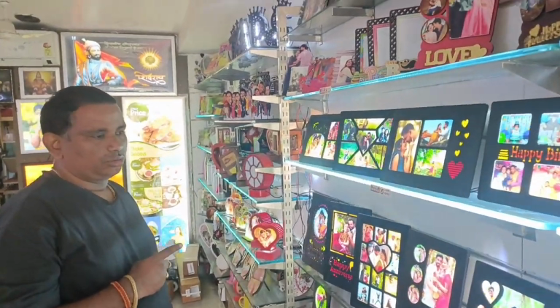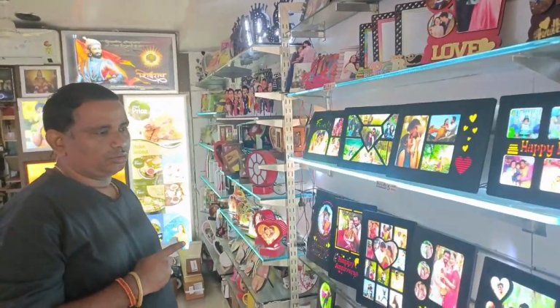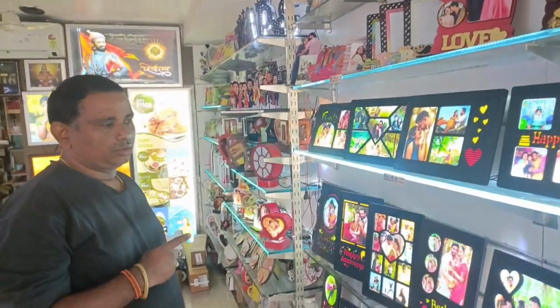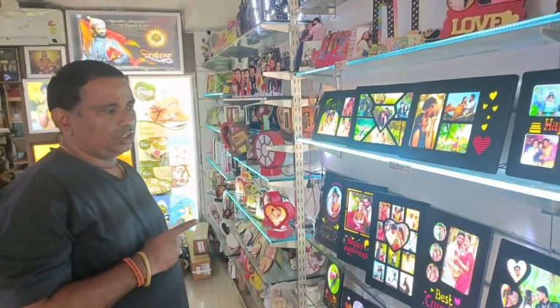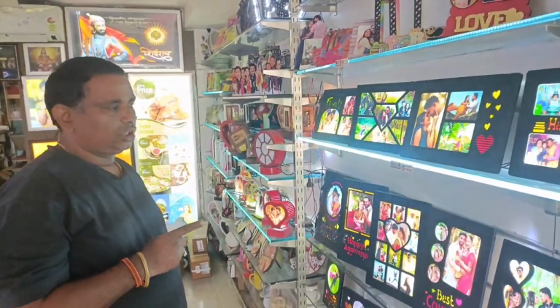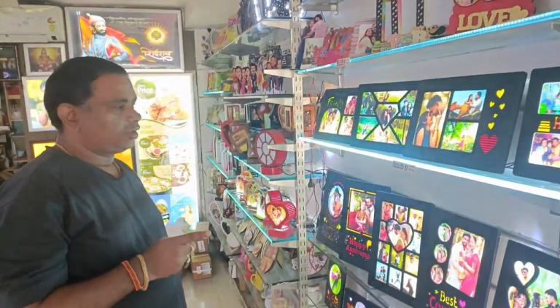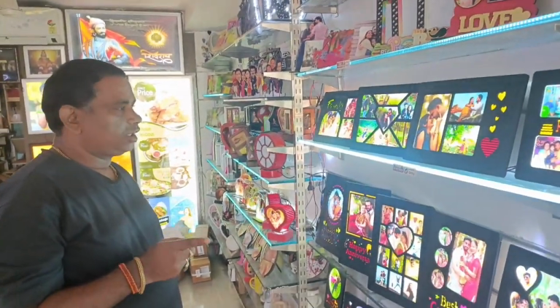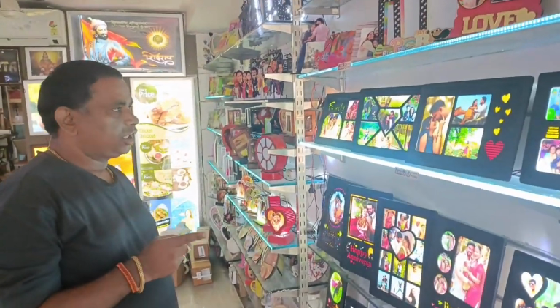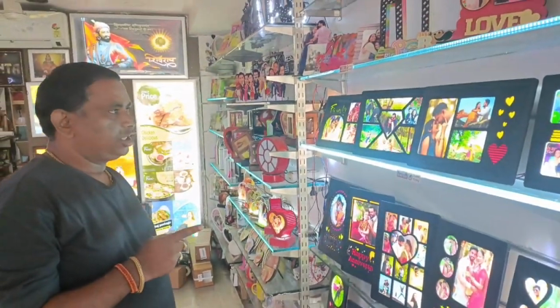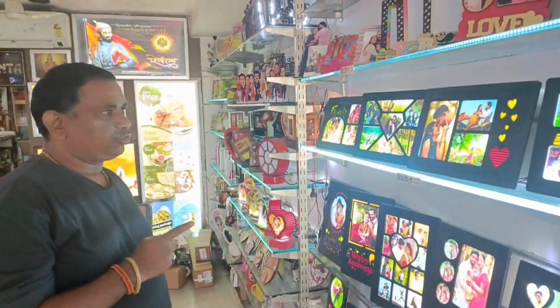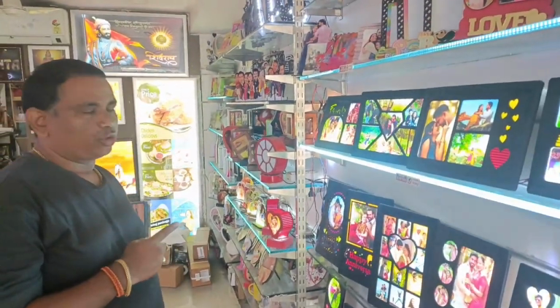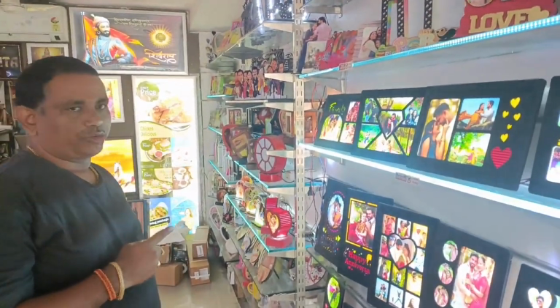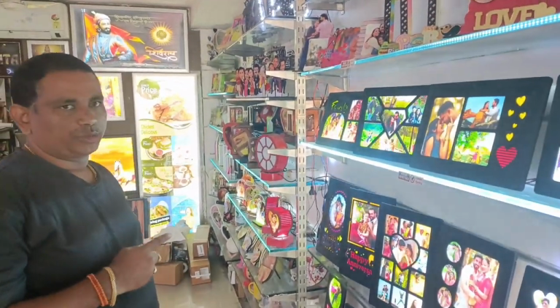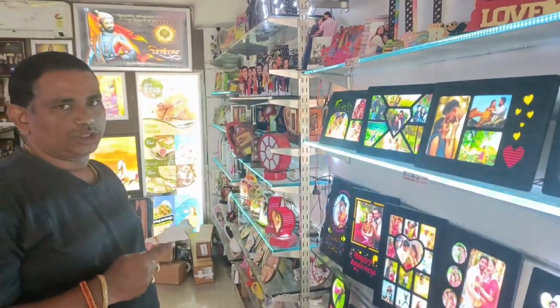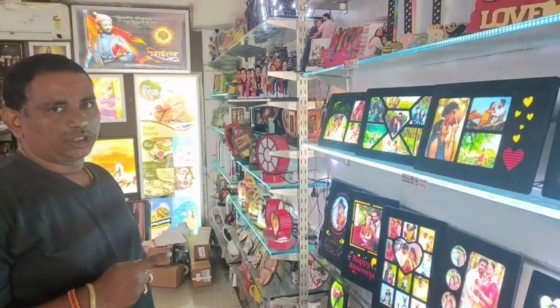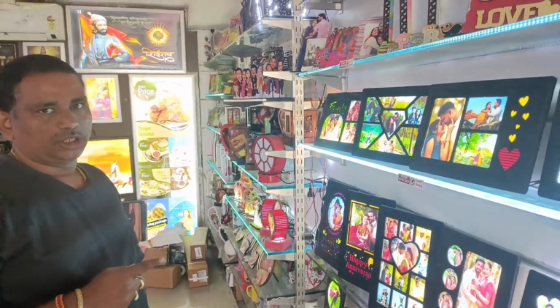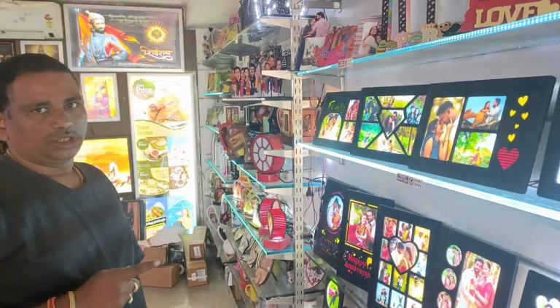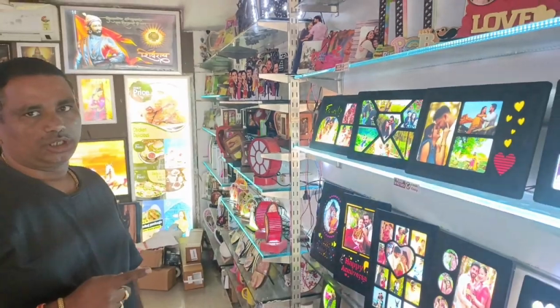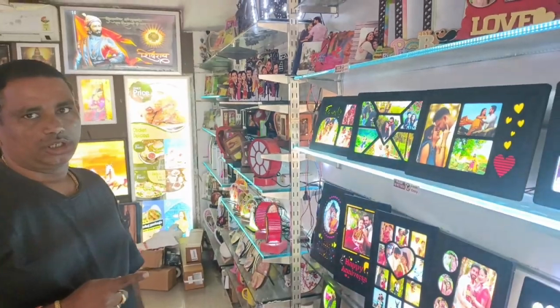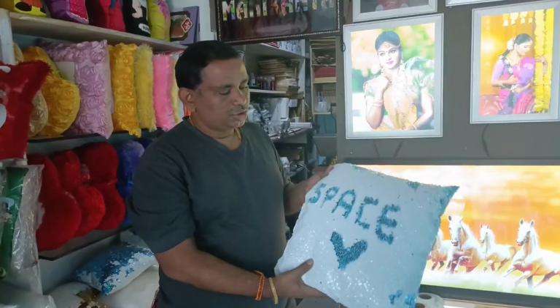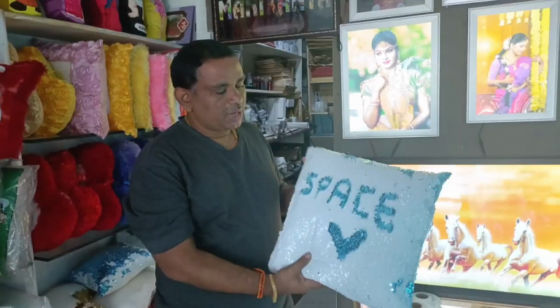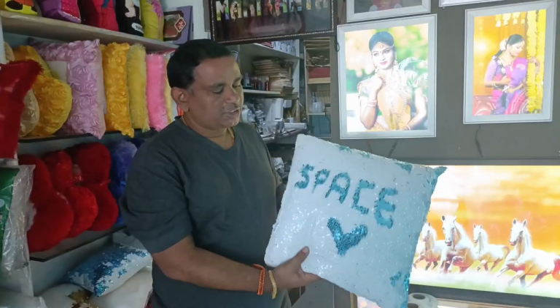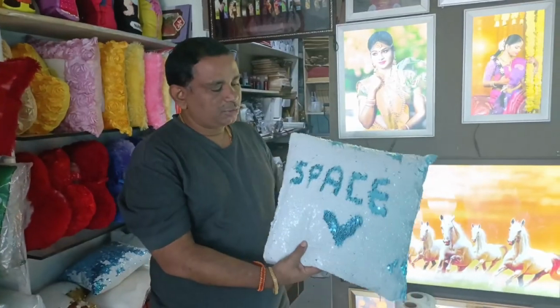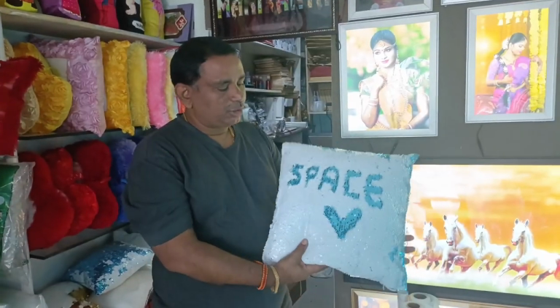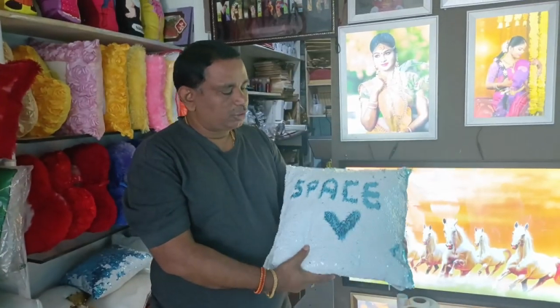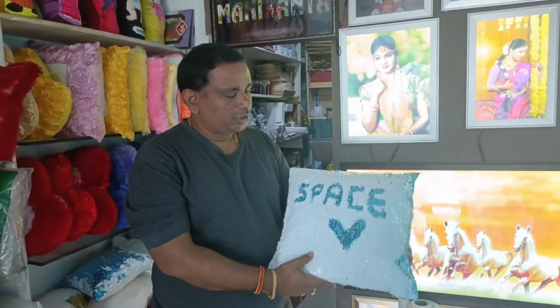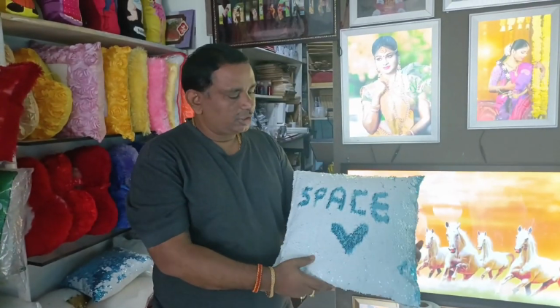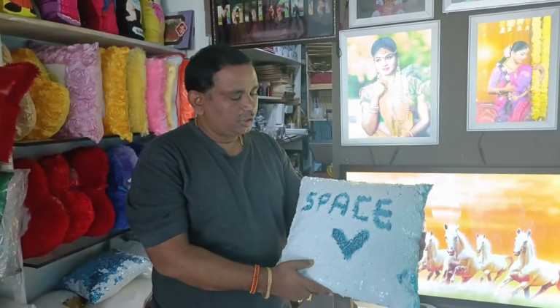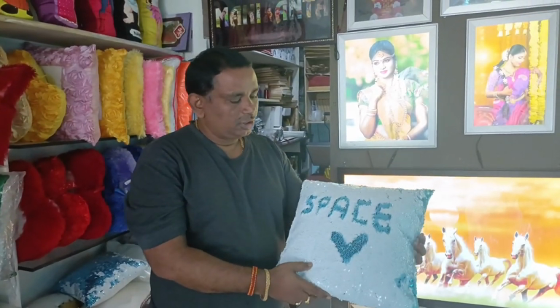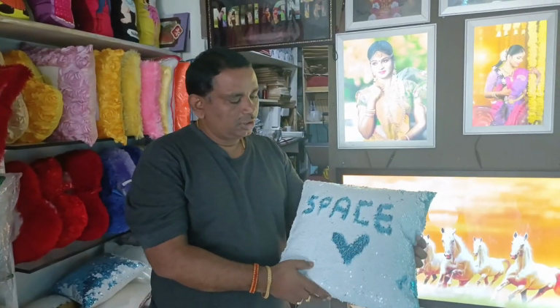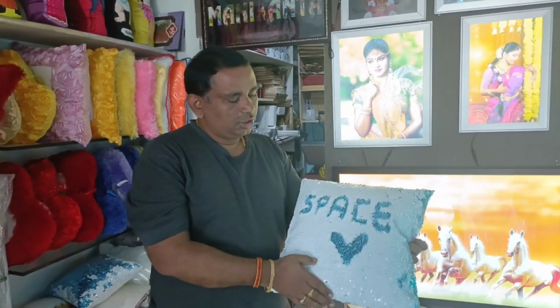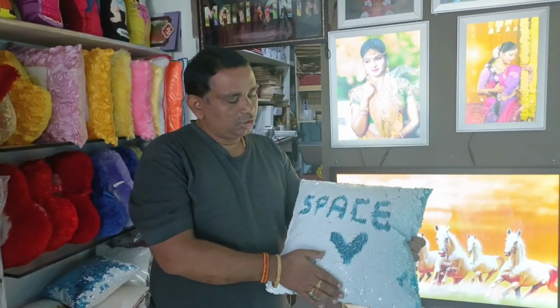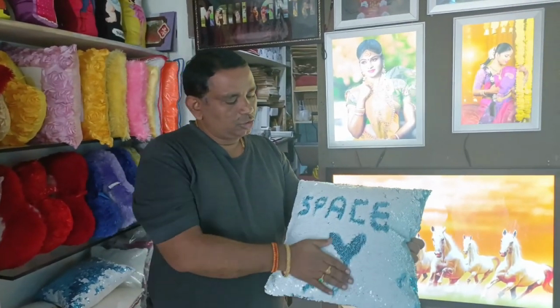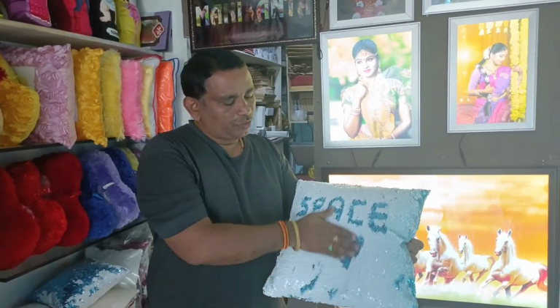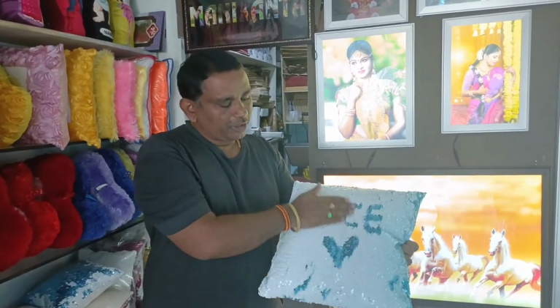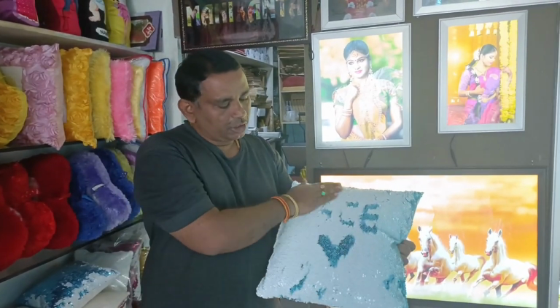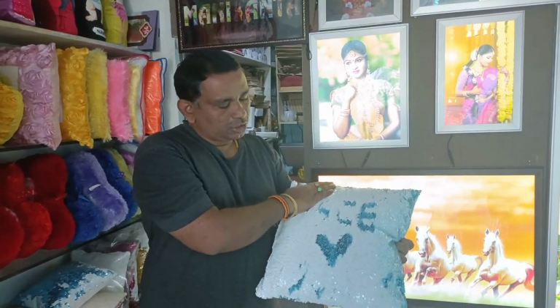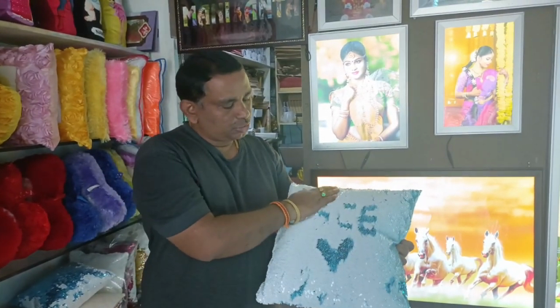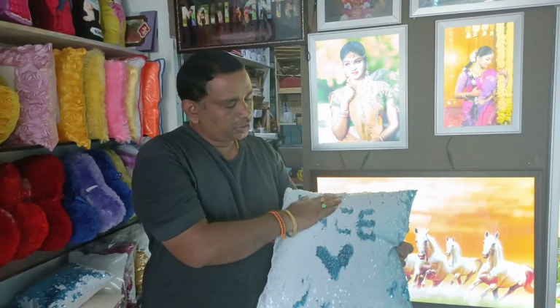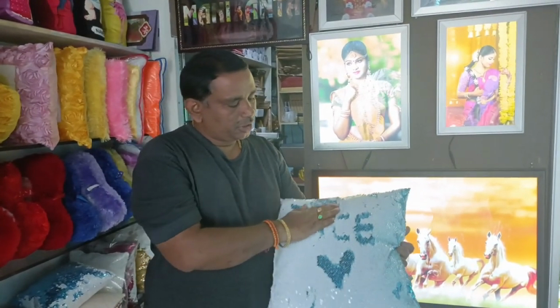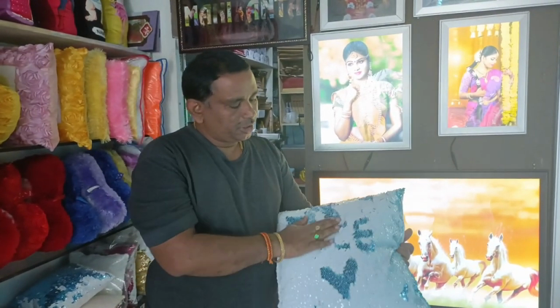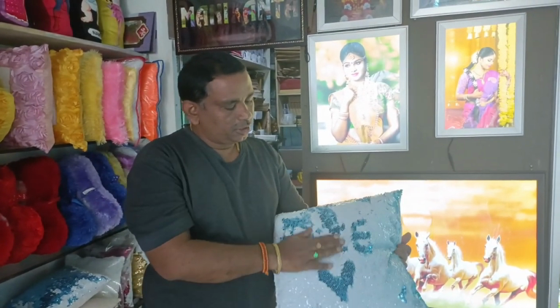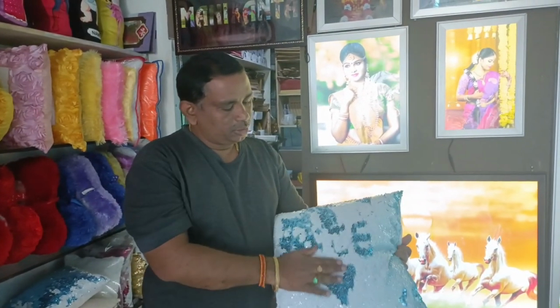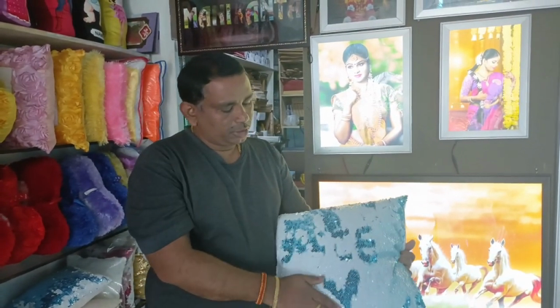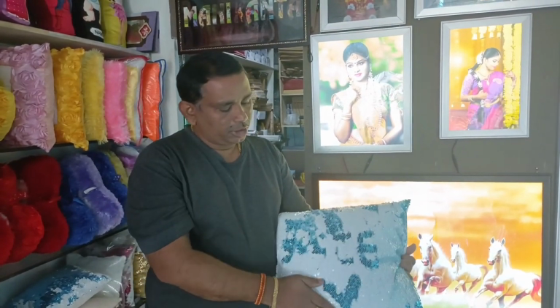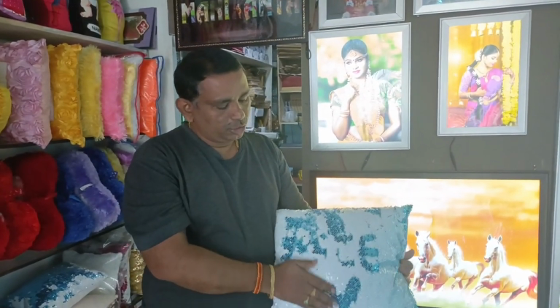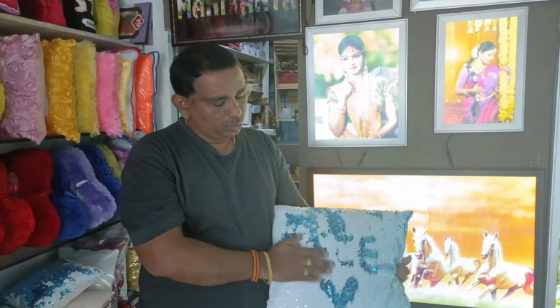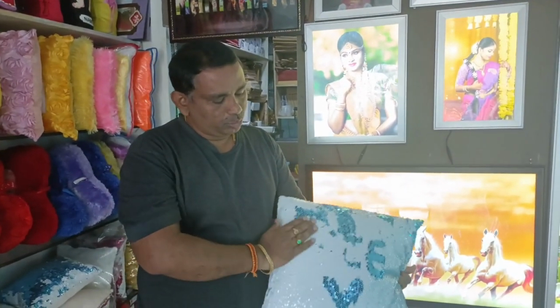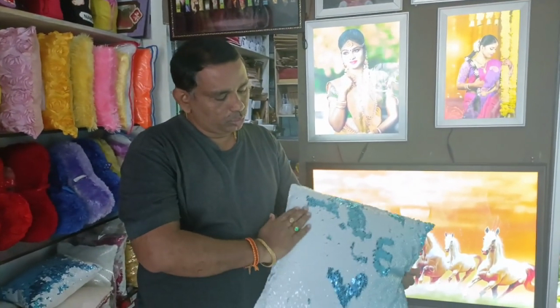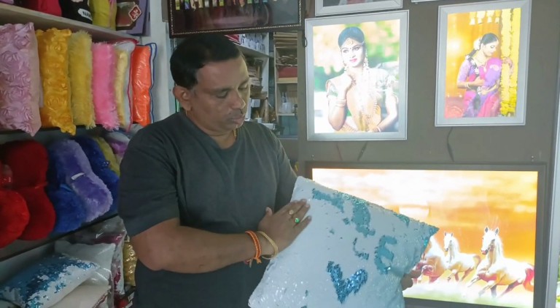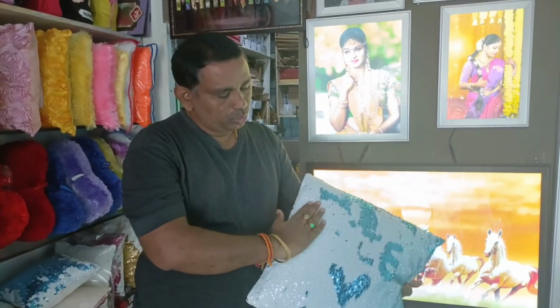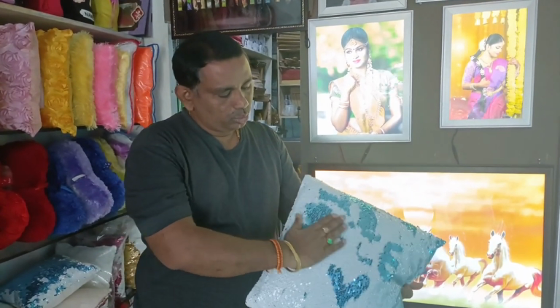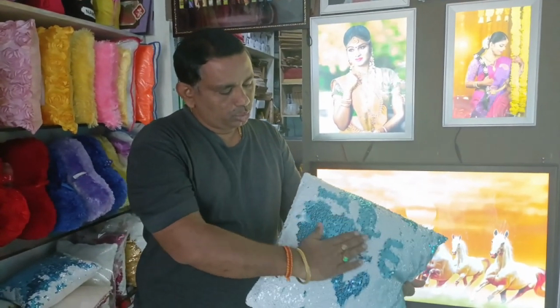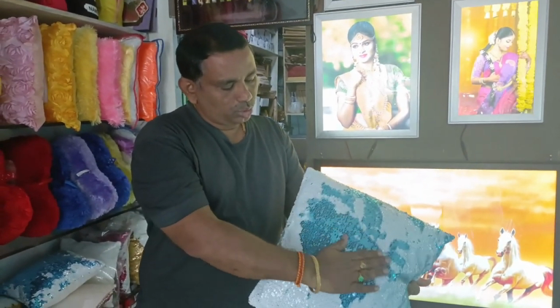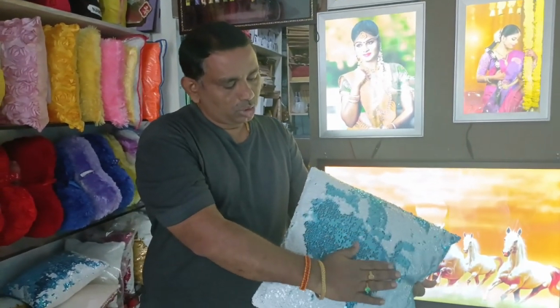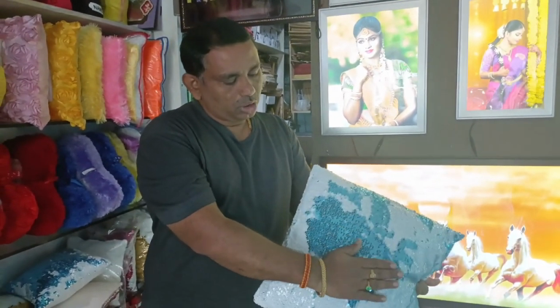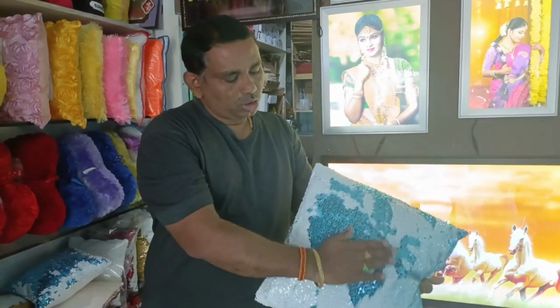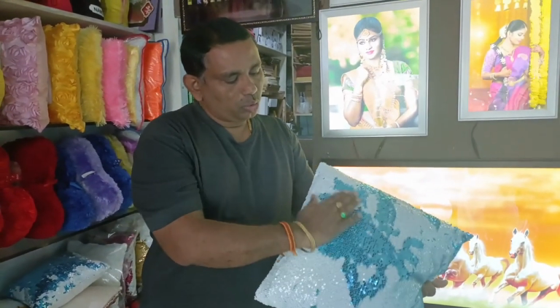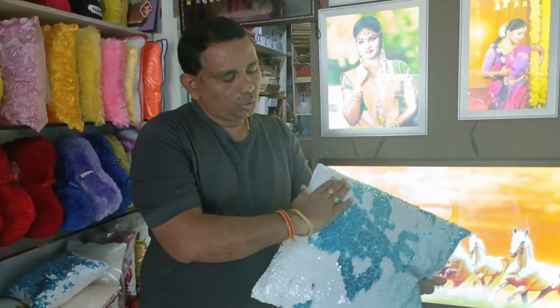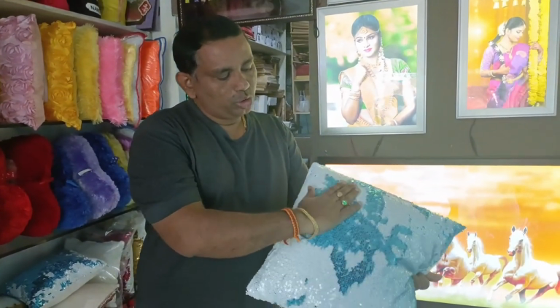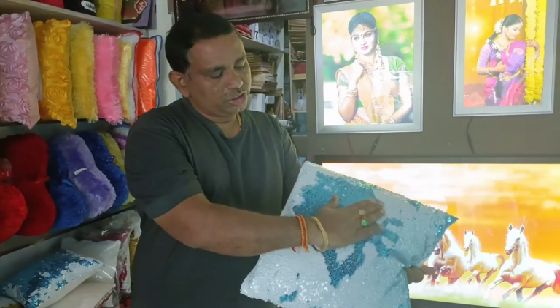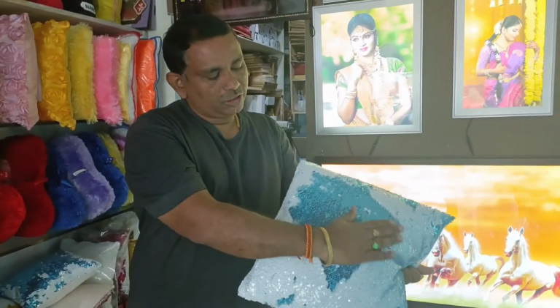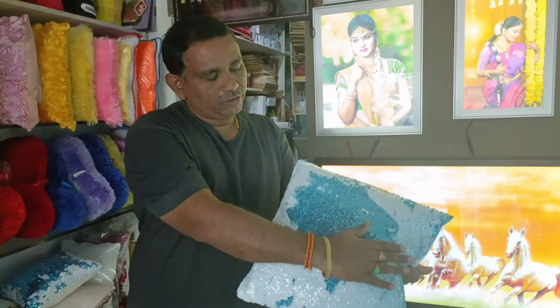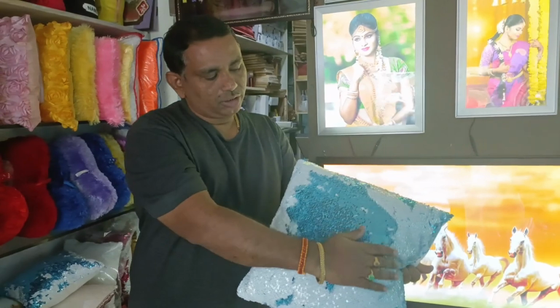This is a photo frame. Here's the magic pillow. Here are five colors: Red, green, blue, gold, silver.